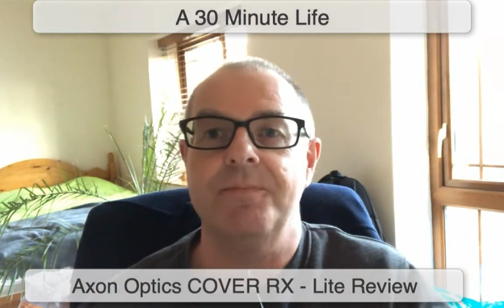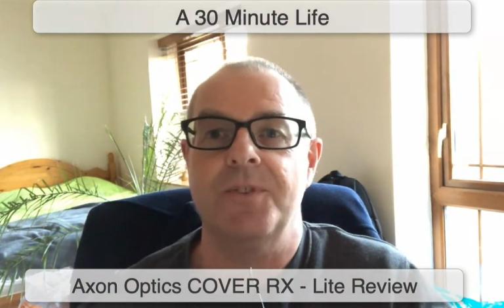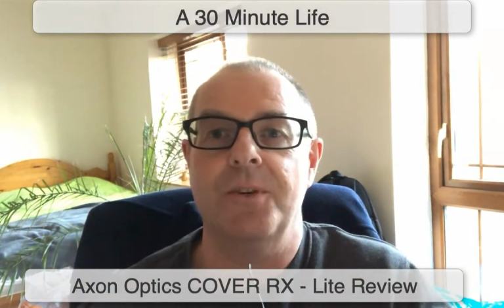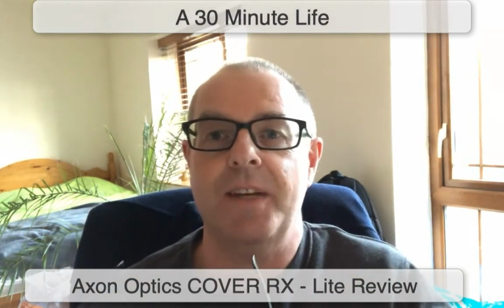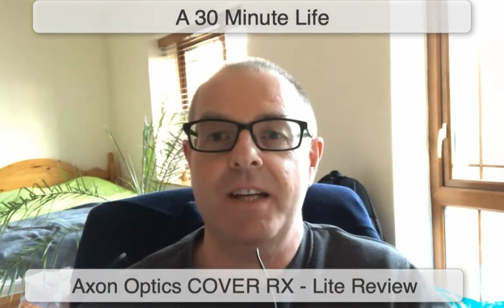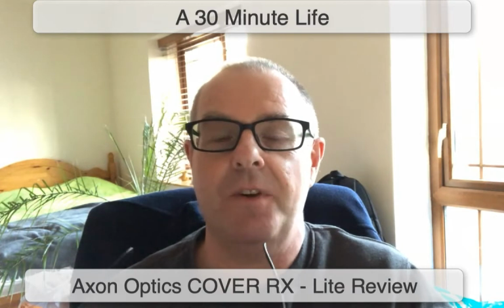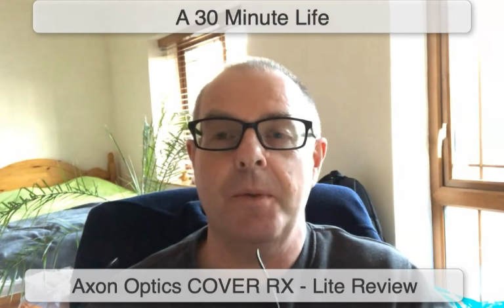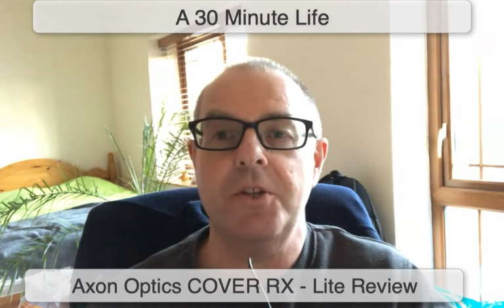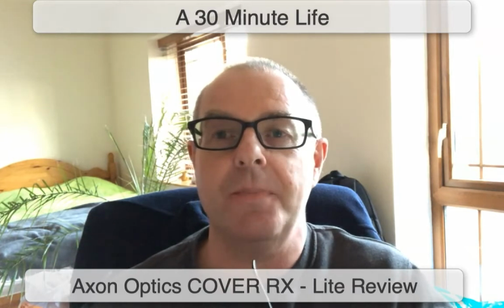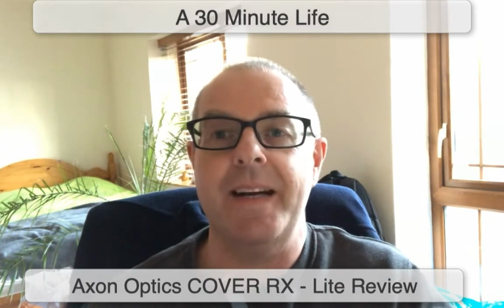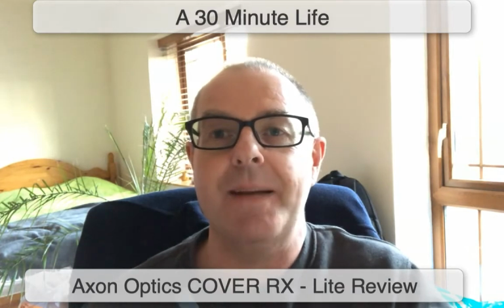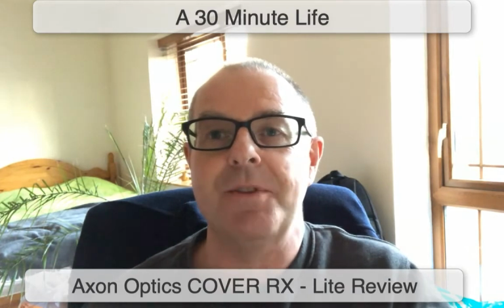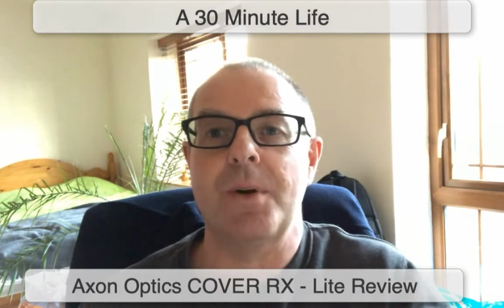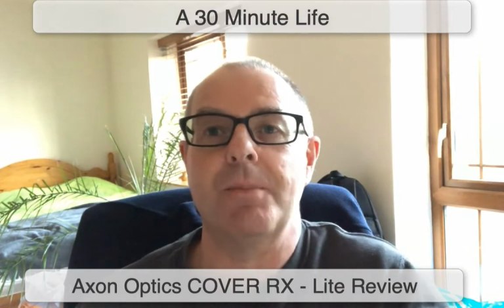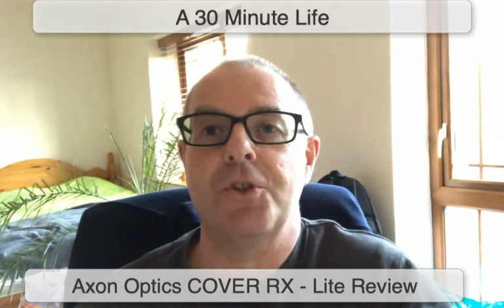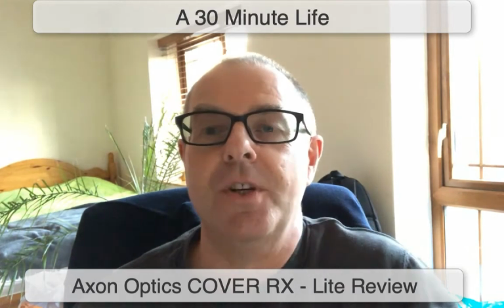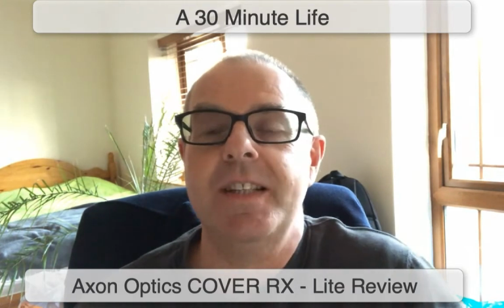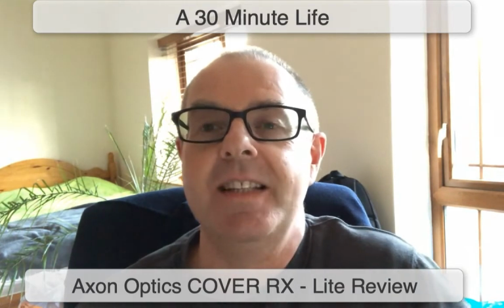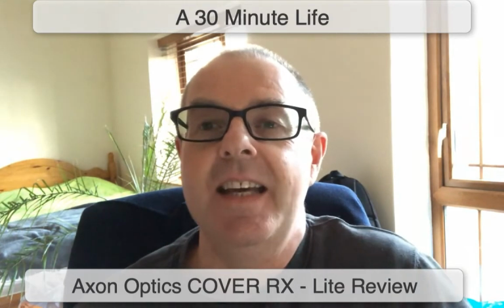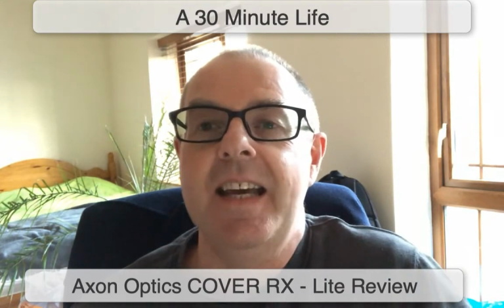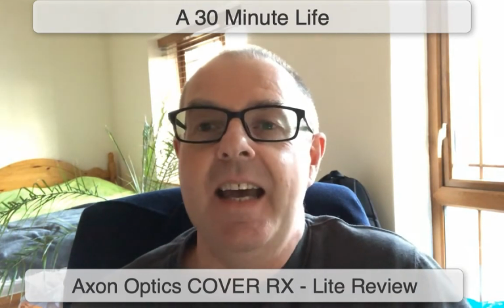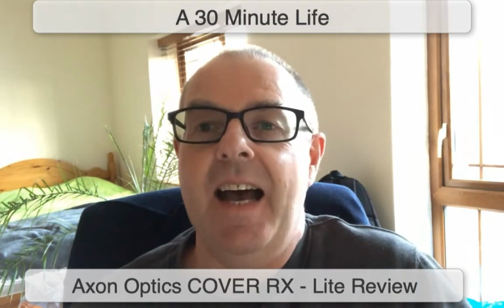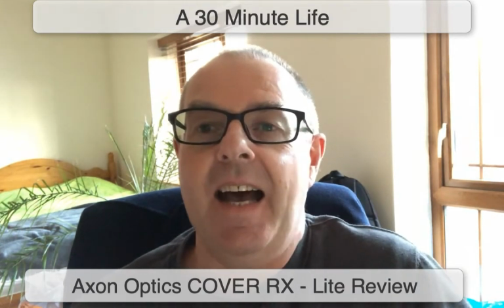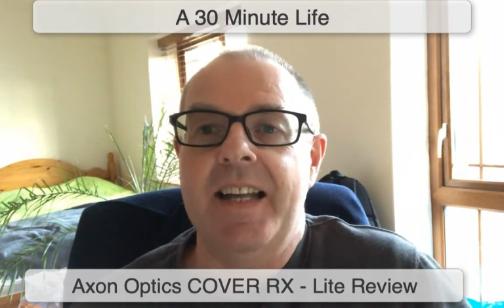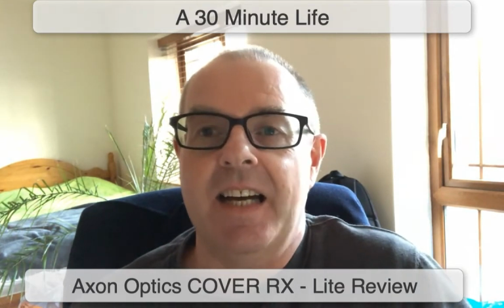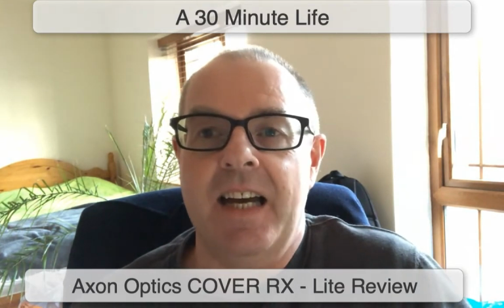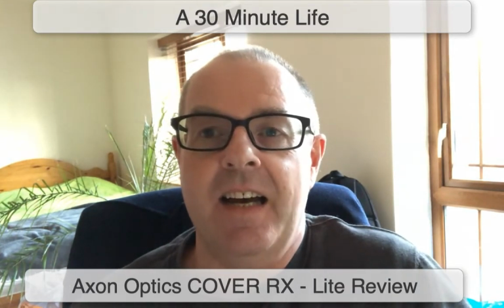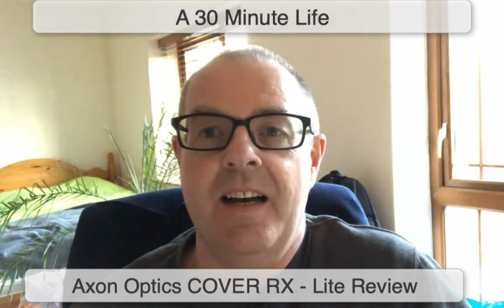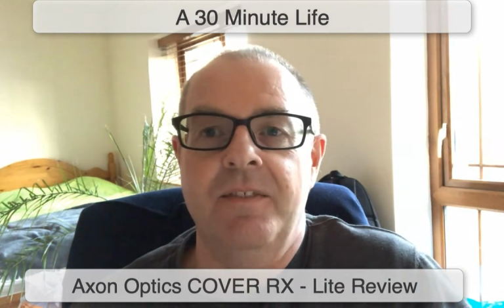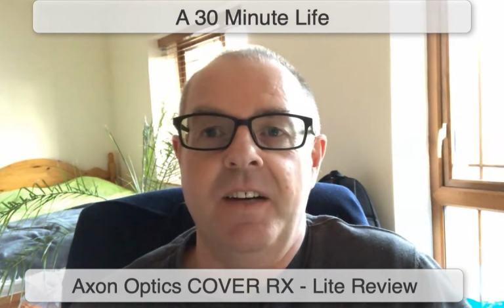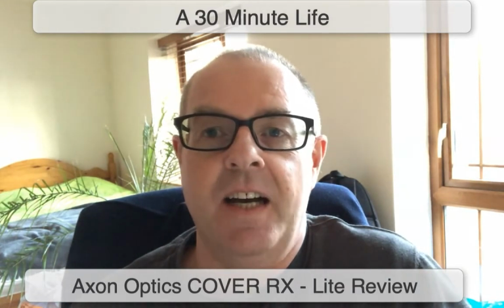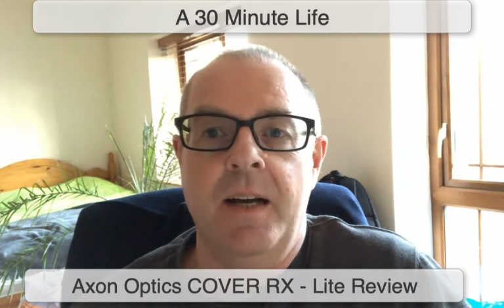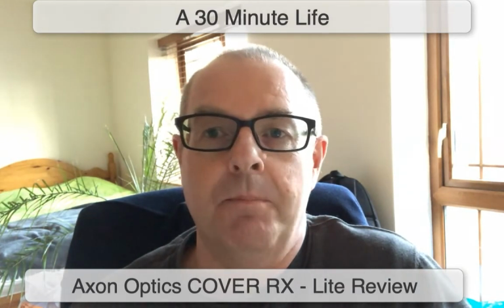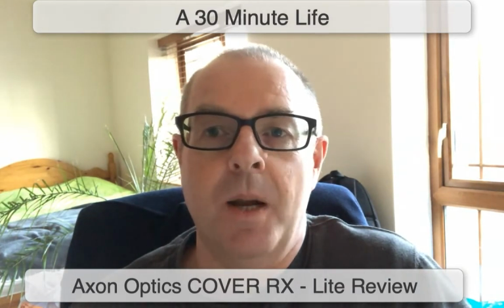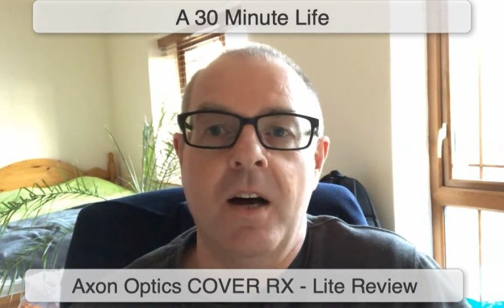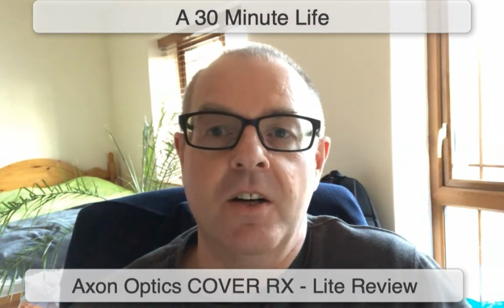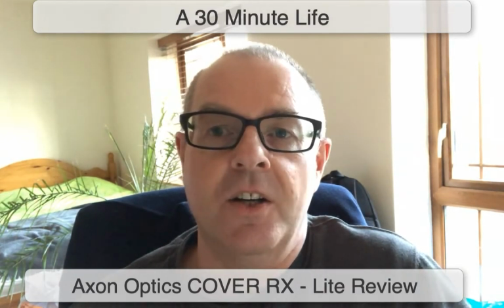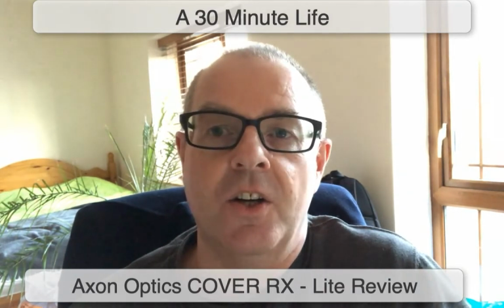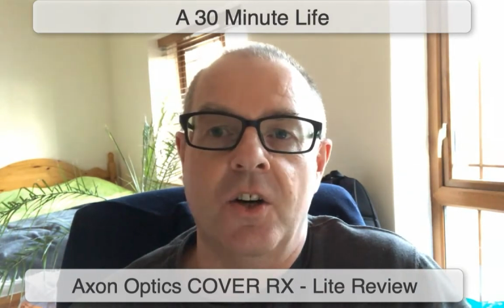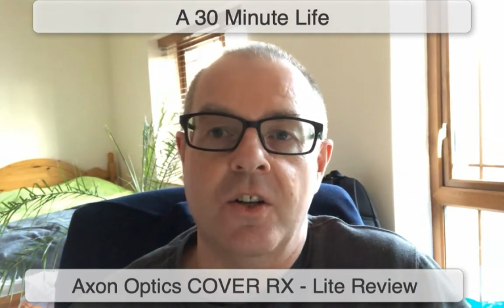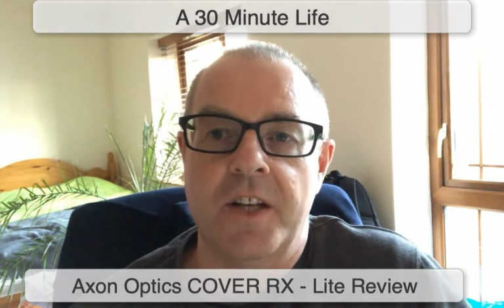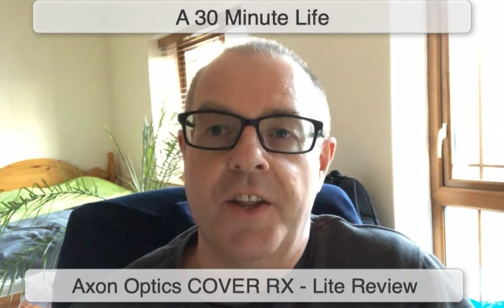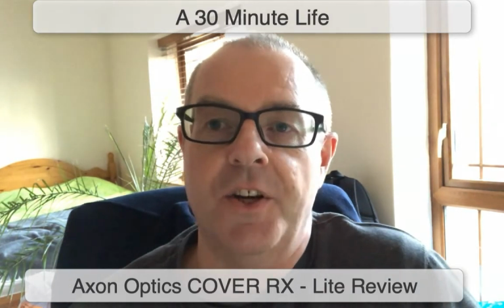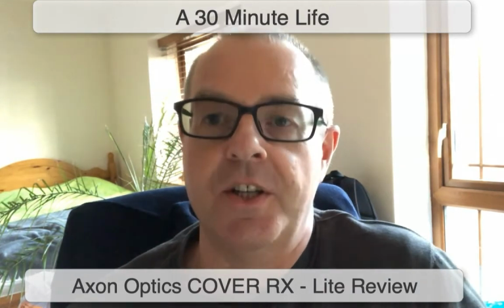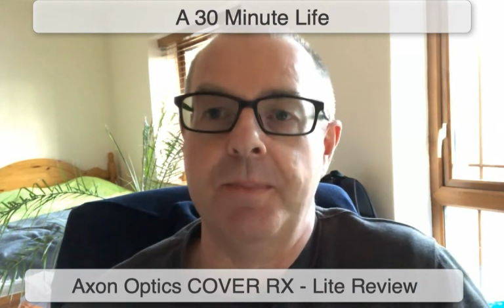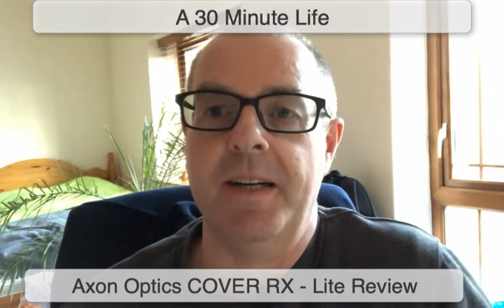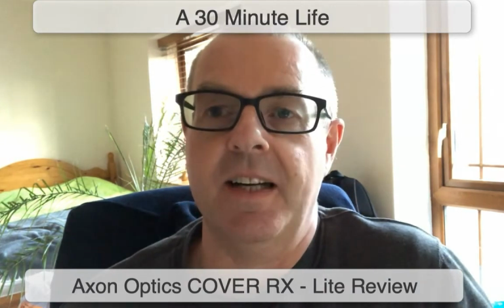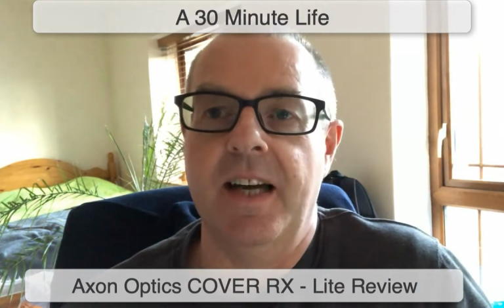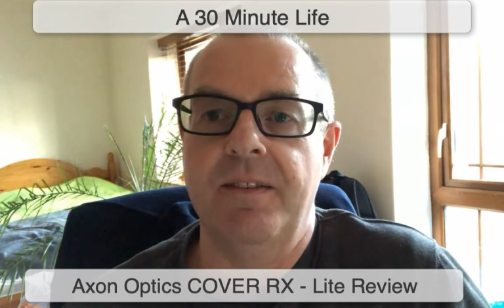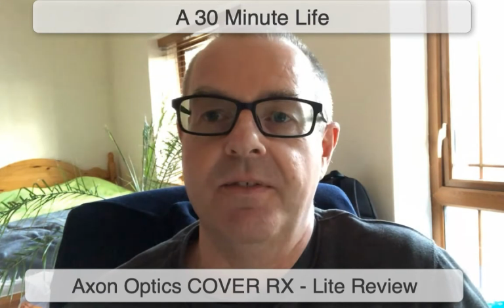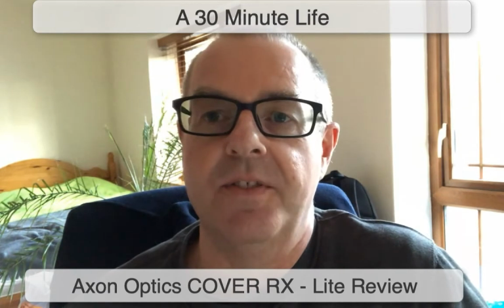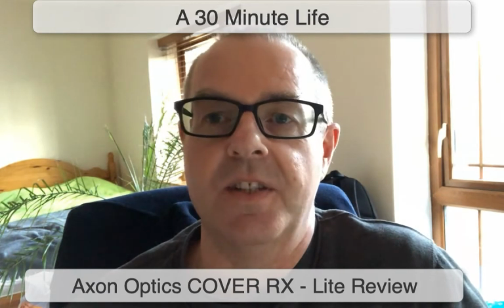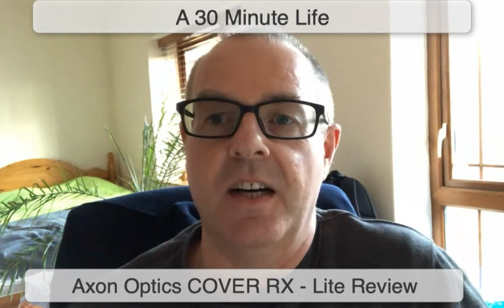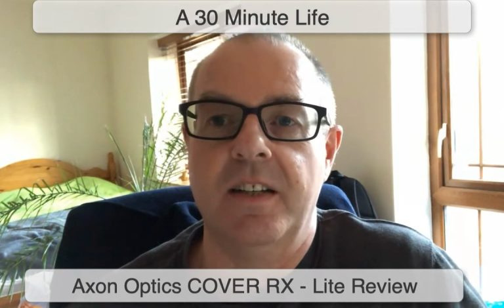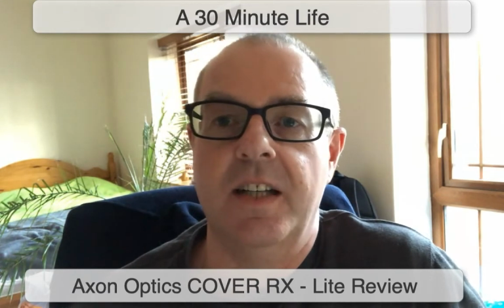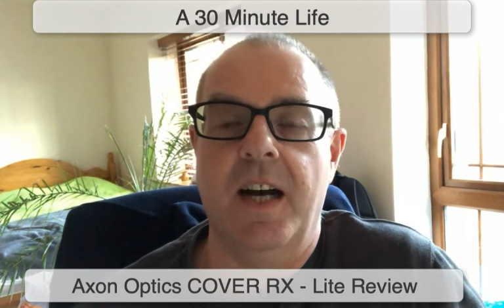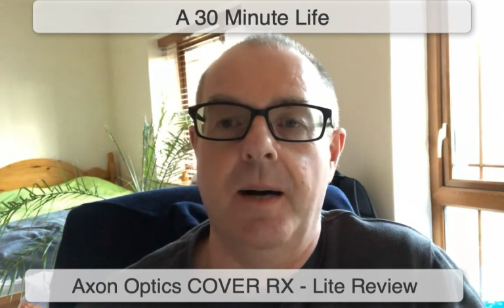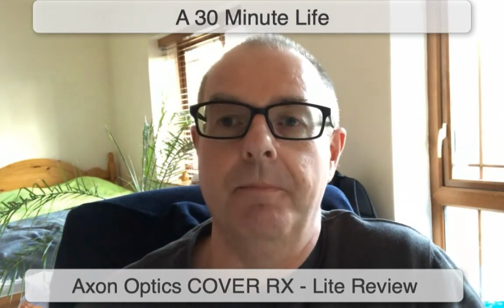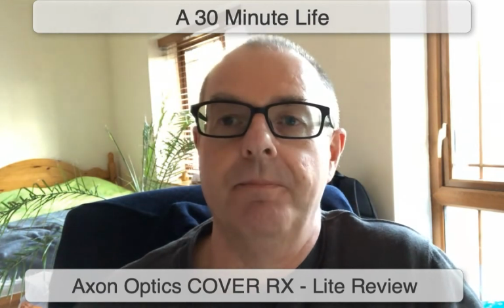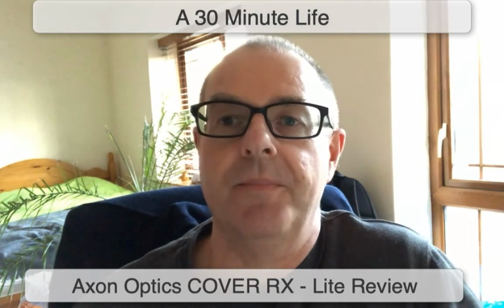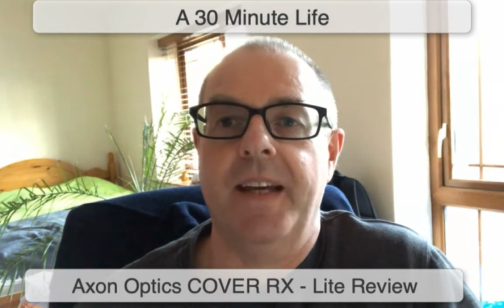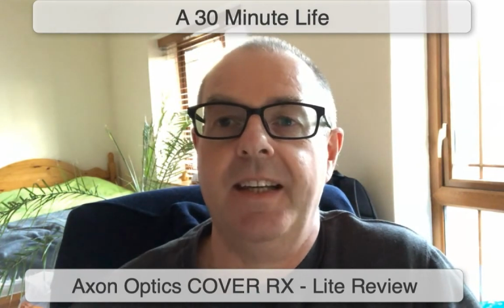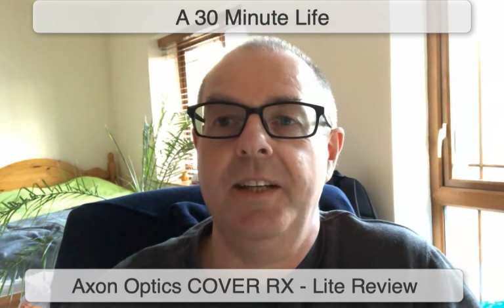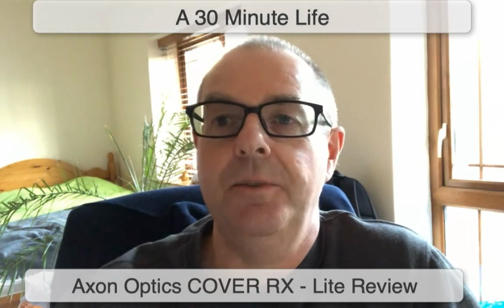Thank you very much. My name is Robert Joyce and I have a blog called a30minutelife.com. Thank you.